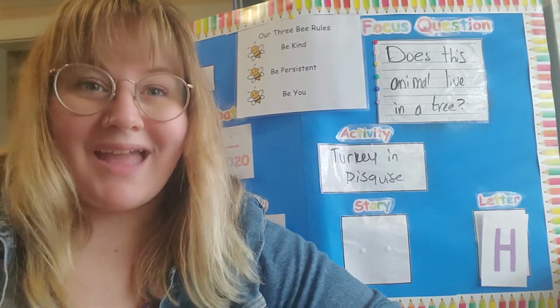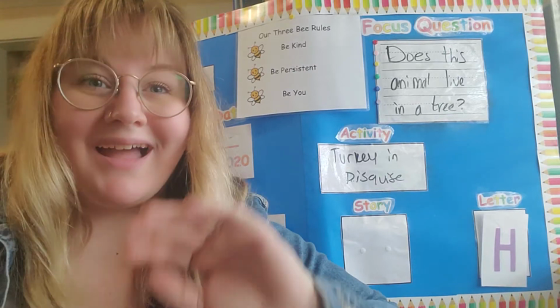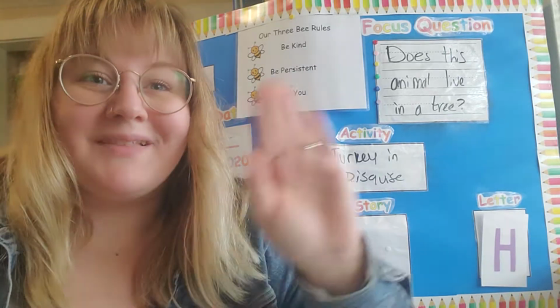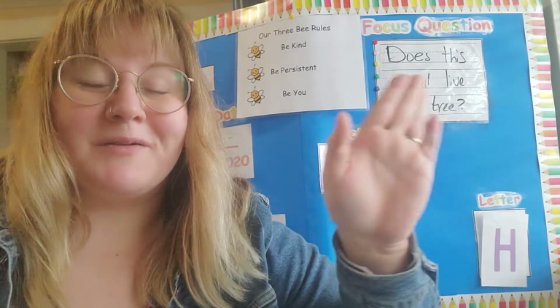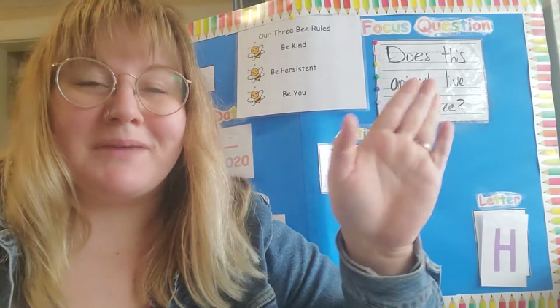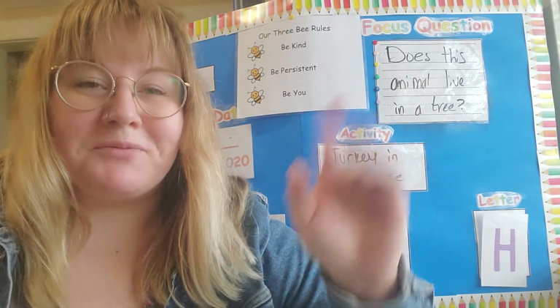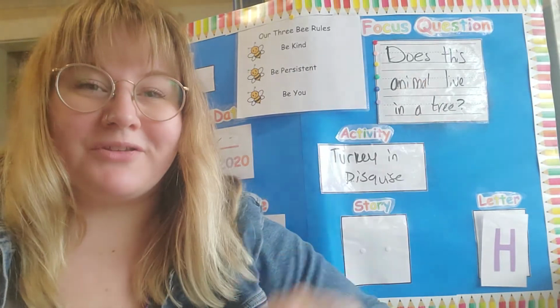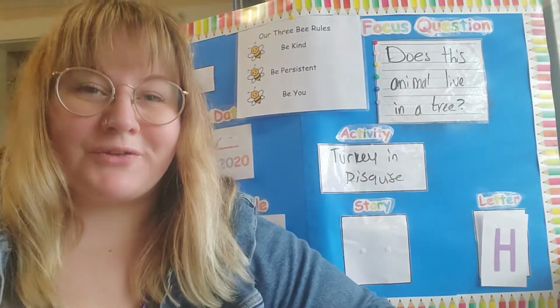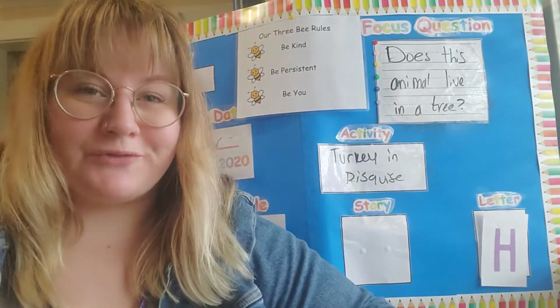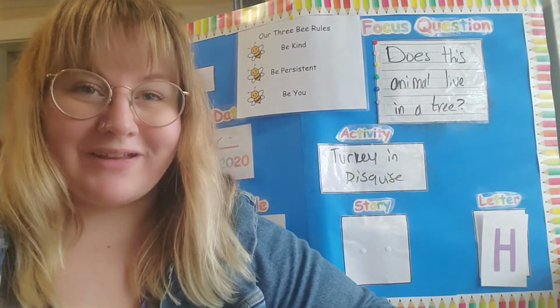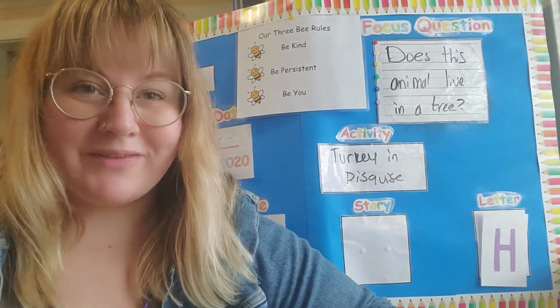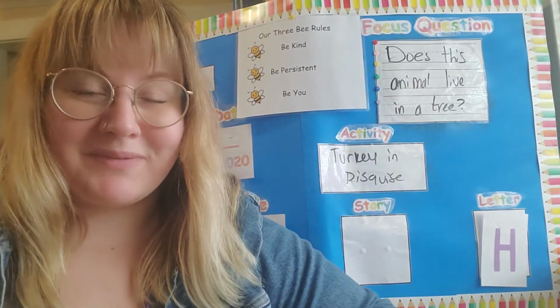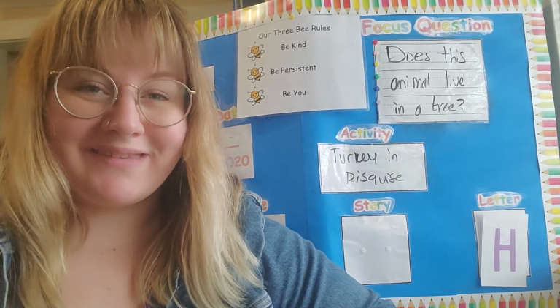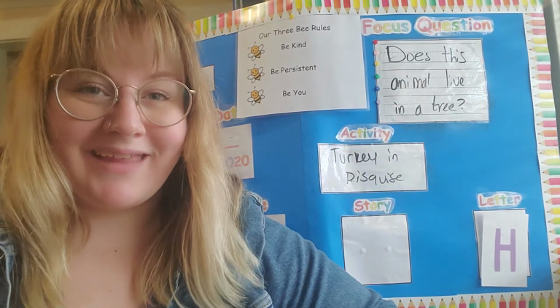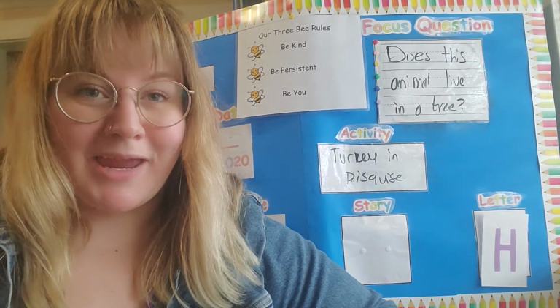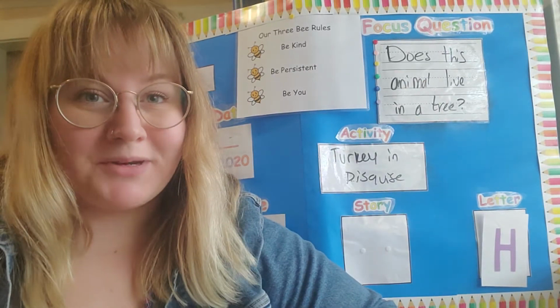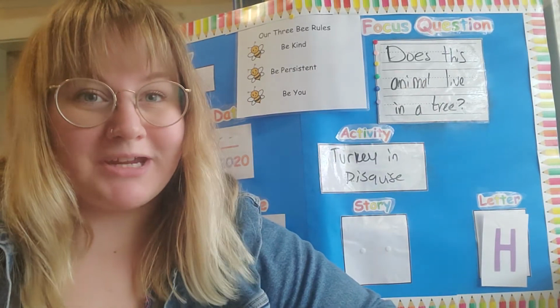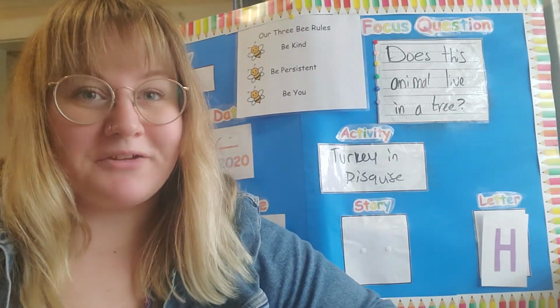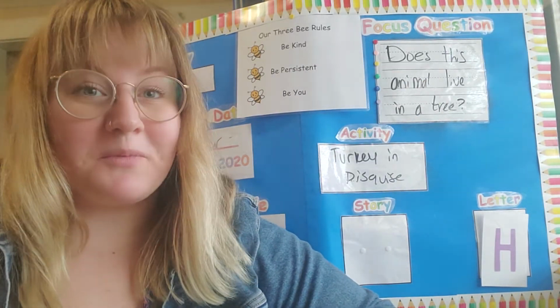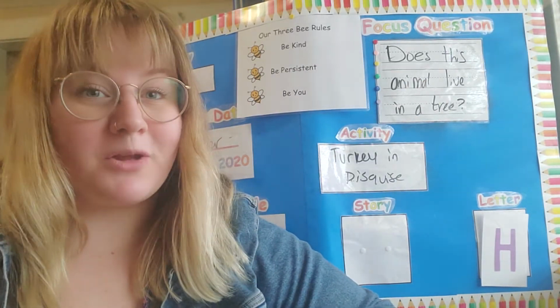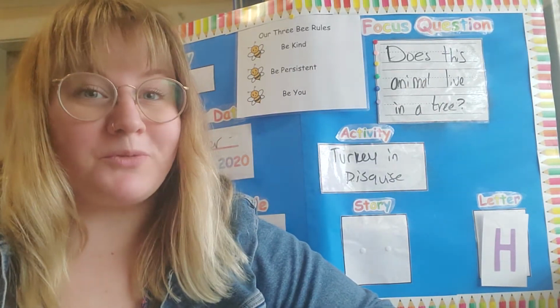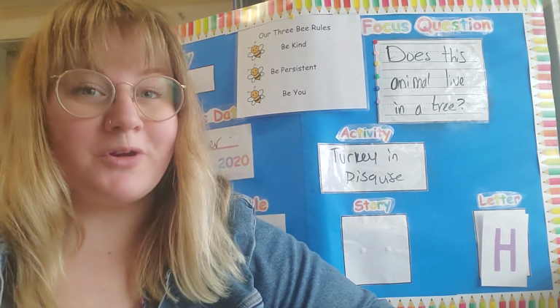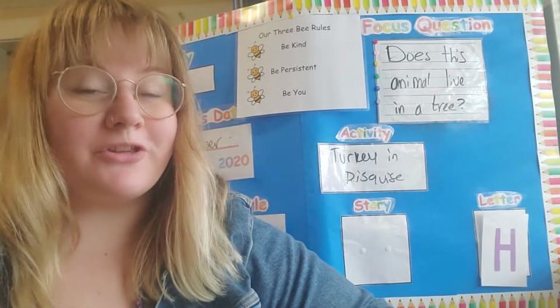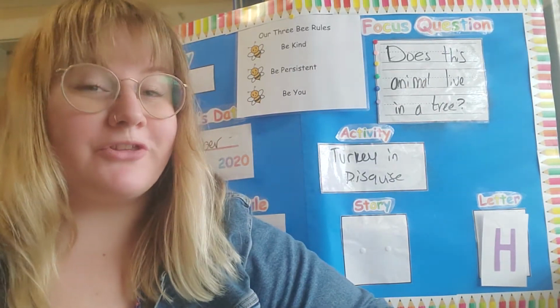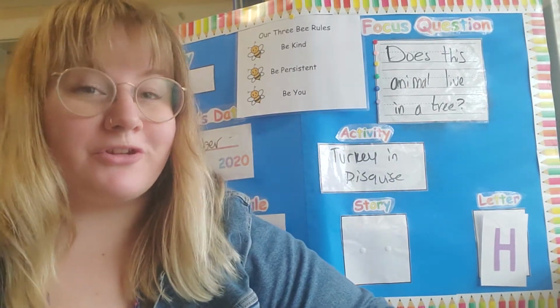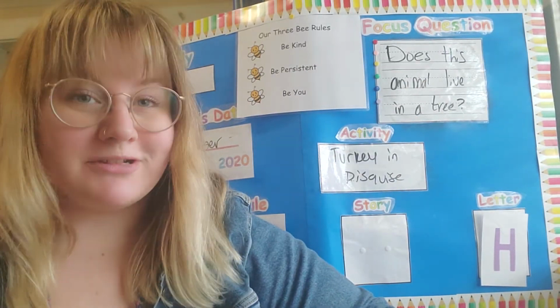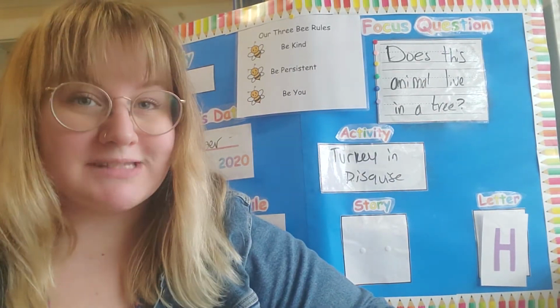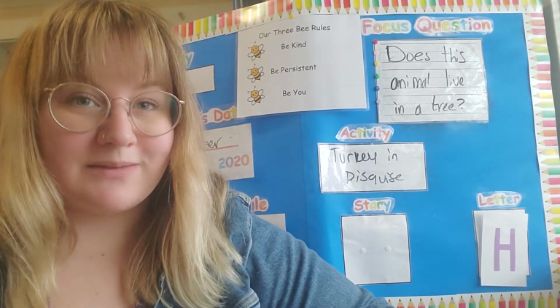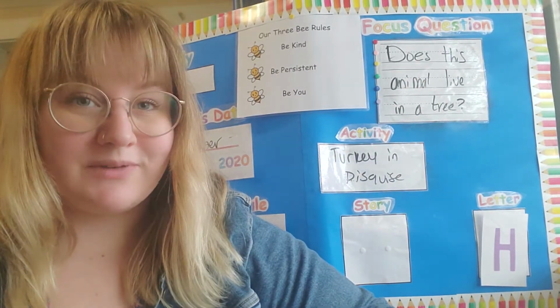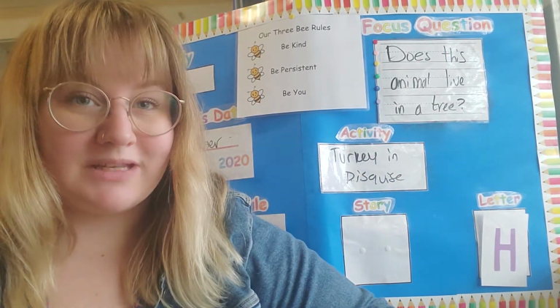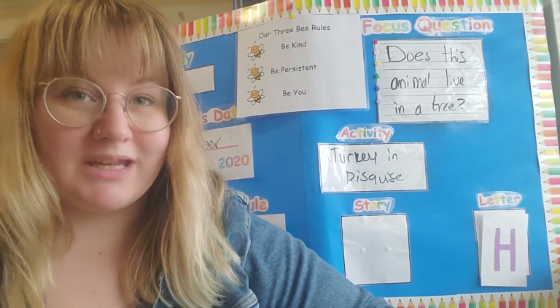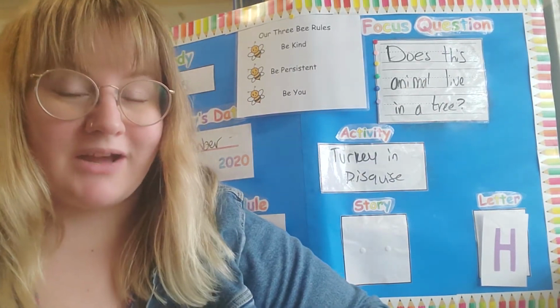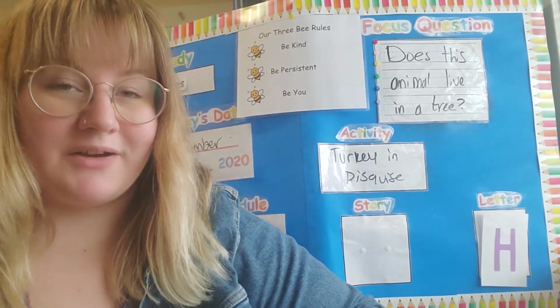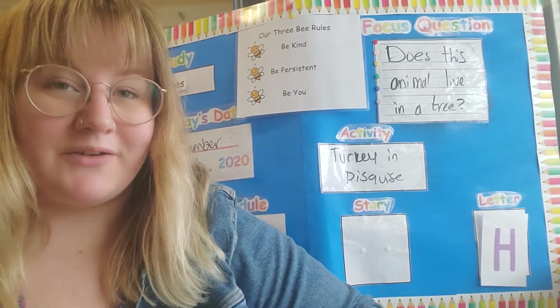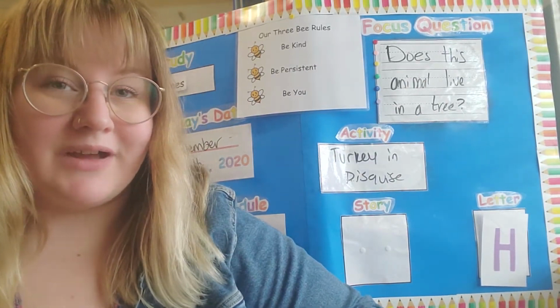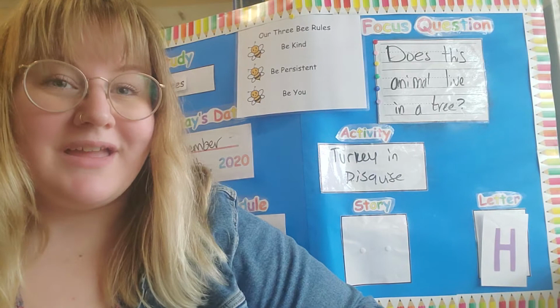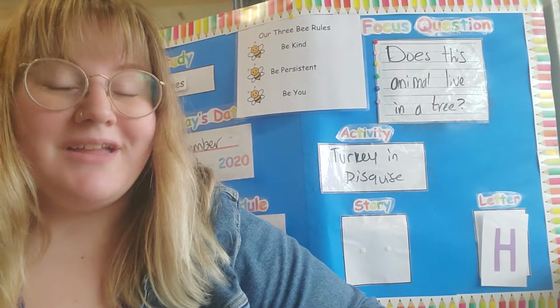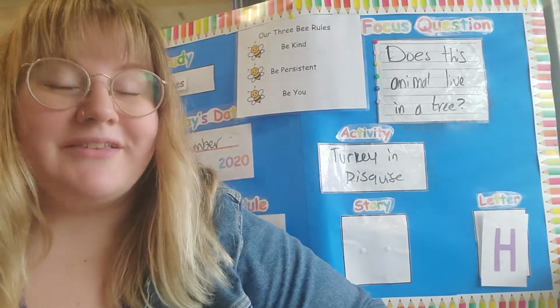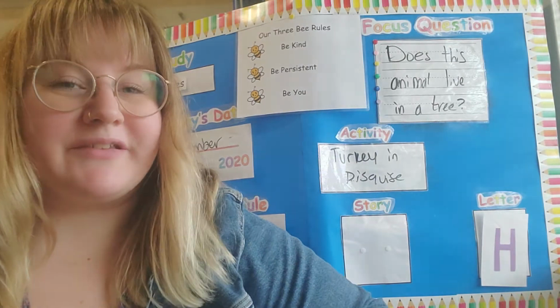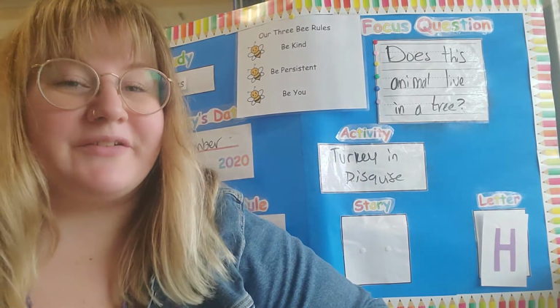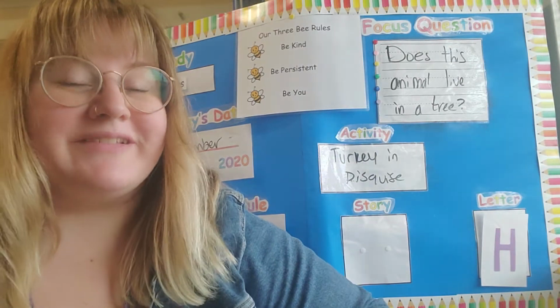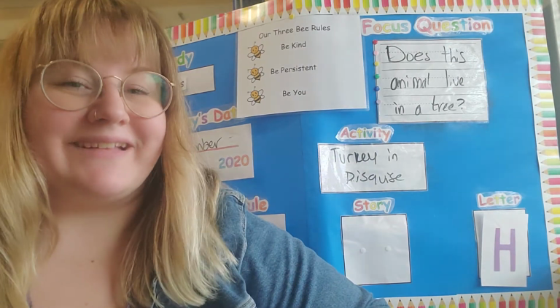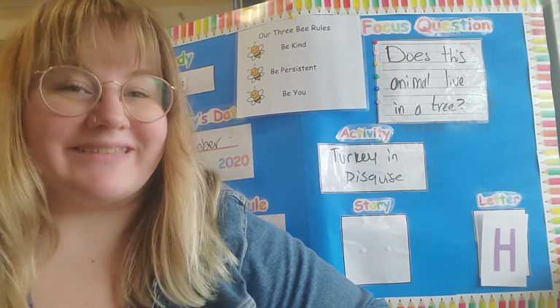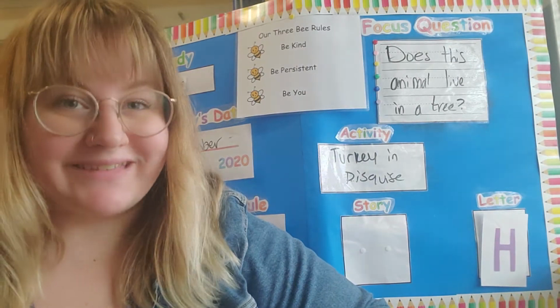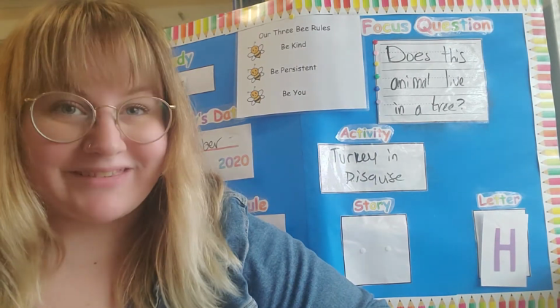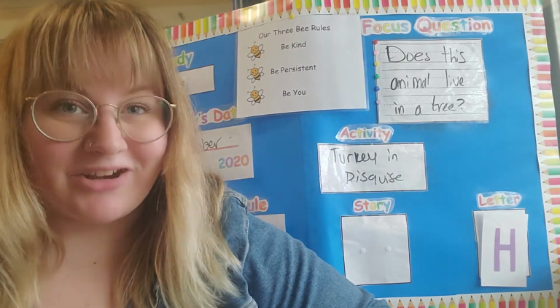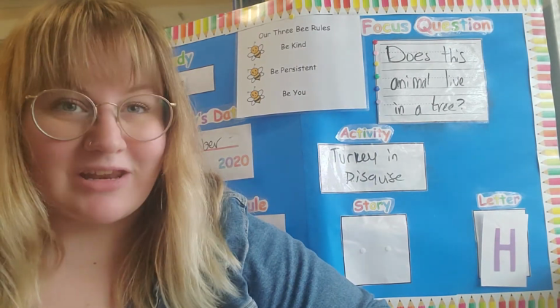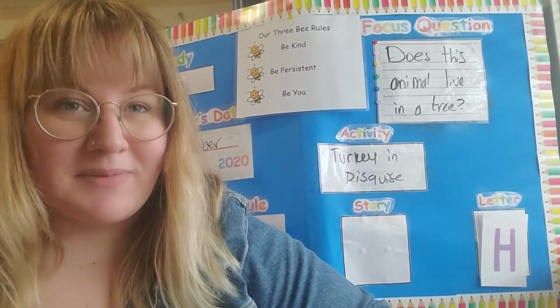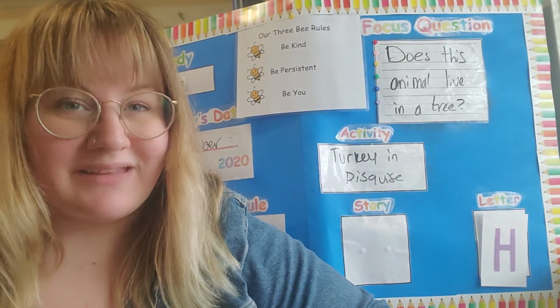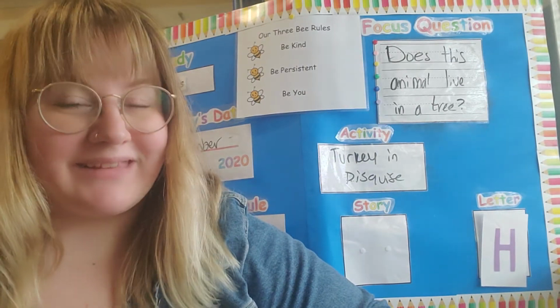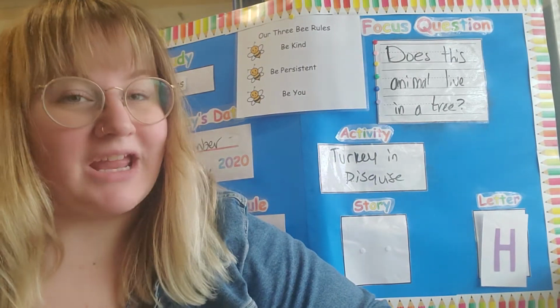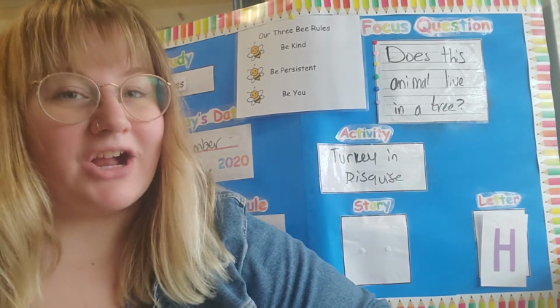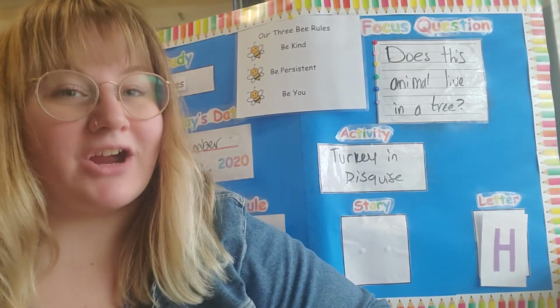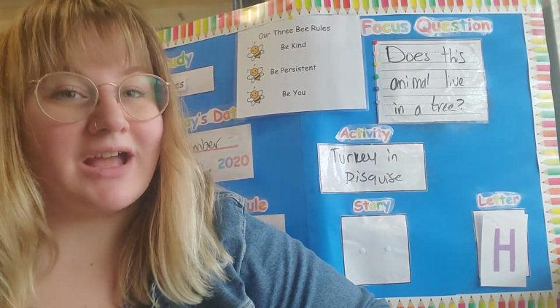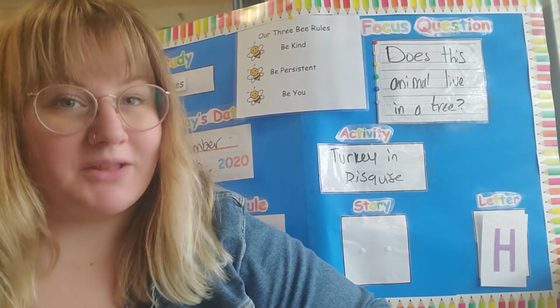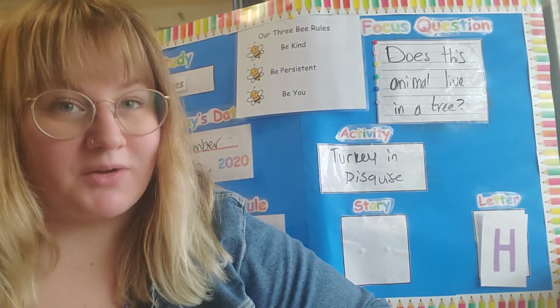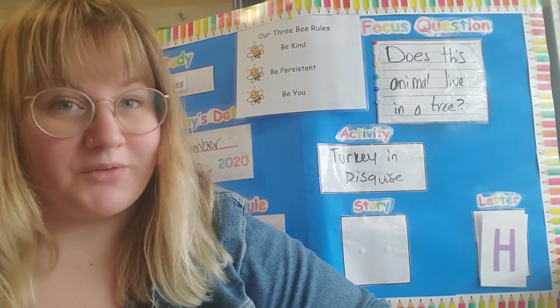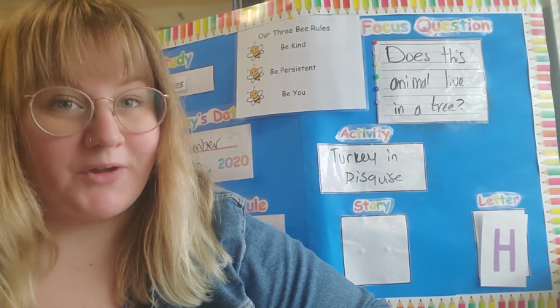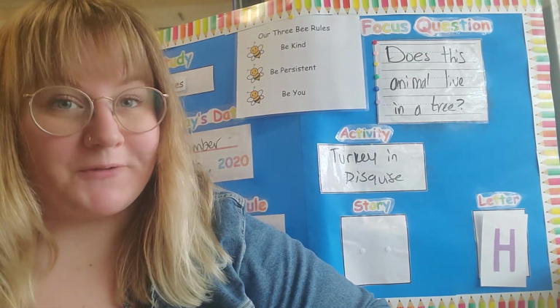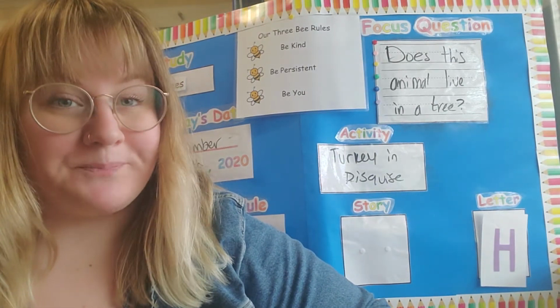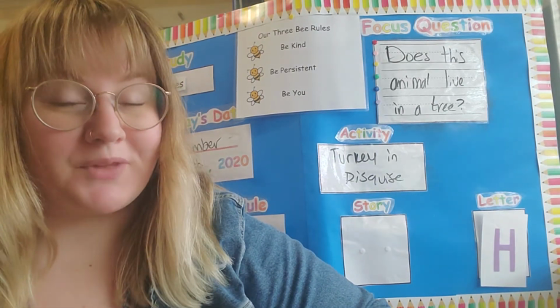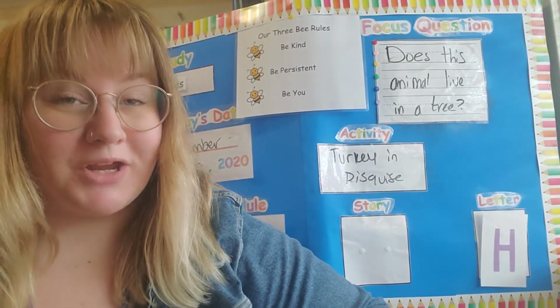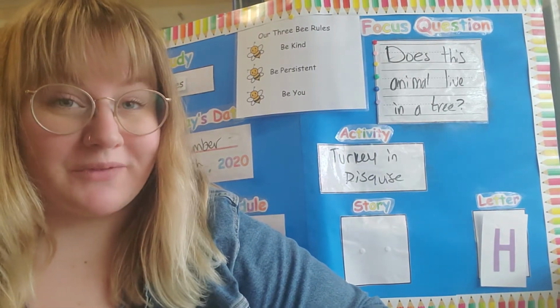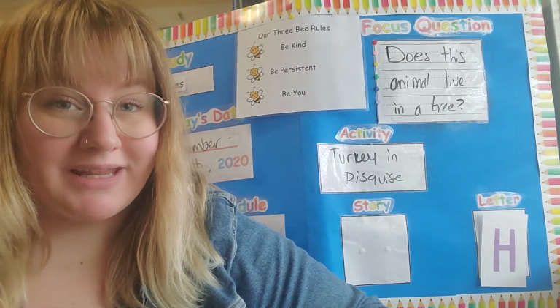Hello, my preschool friends. Mrs. Amber here, and welcome to our Circle Time video. So, let's get started by singing our hello song. Are you ready?